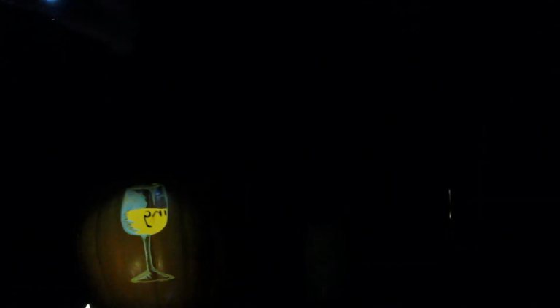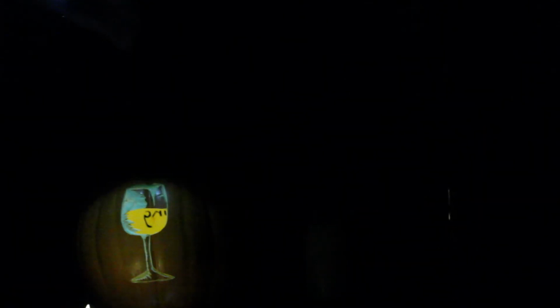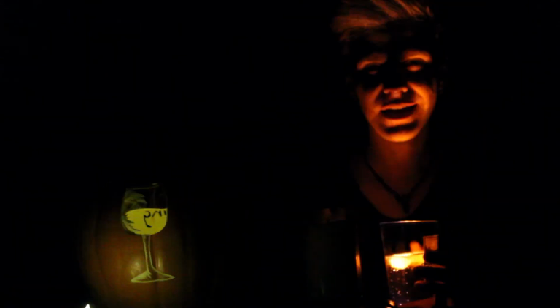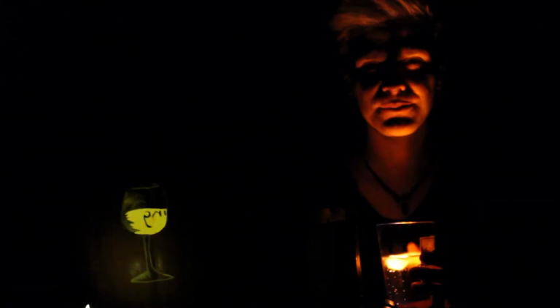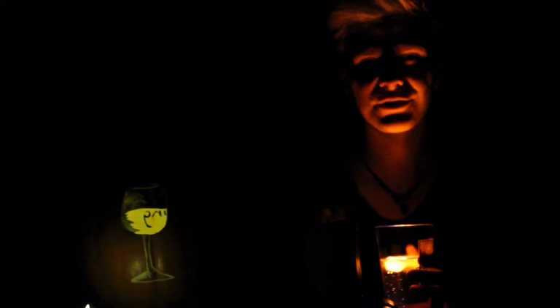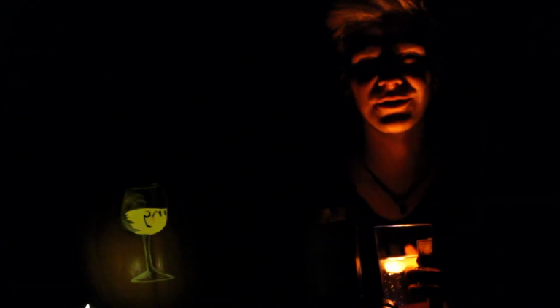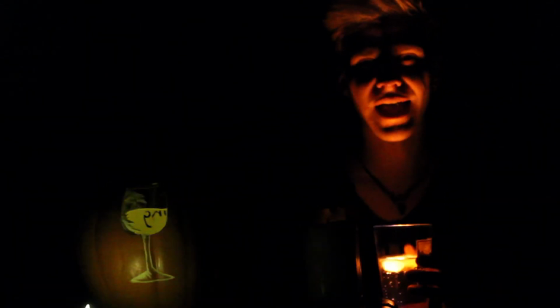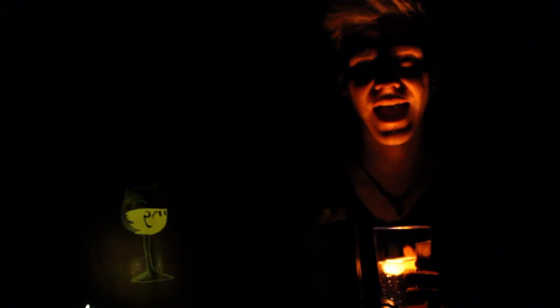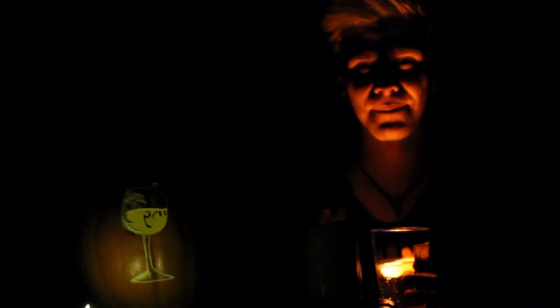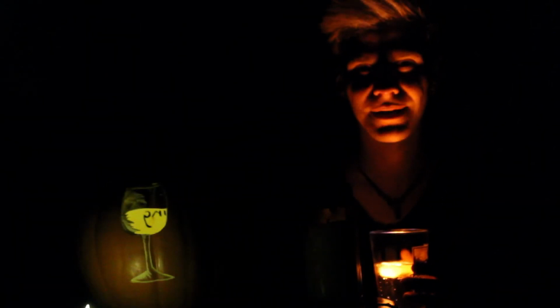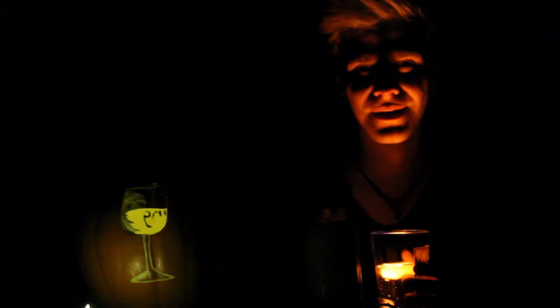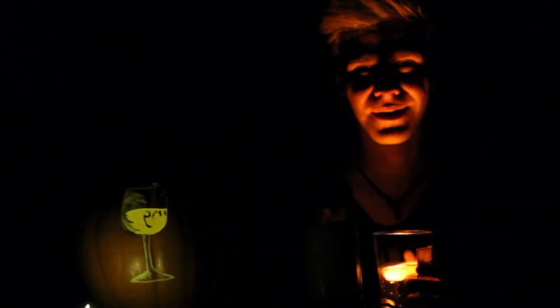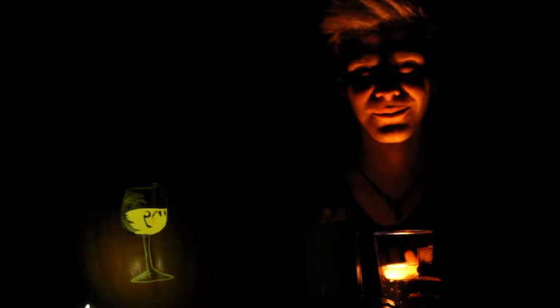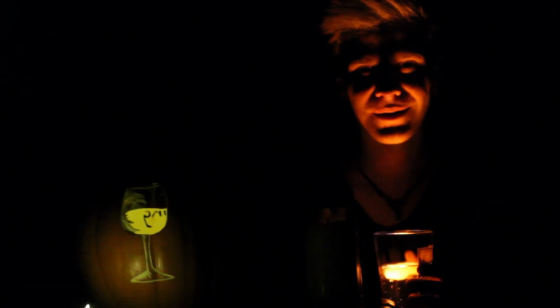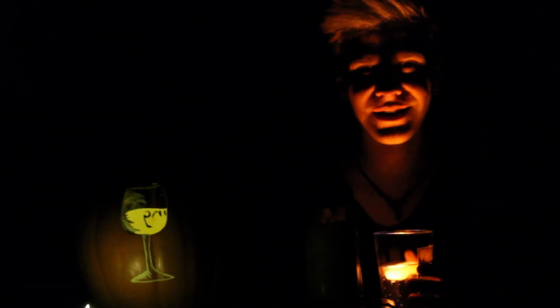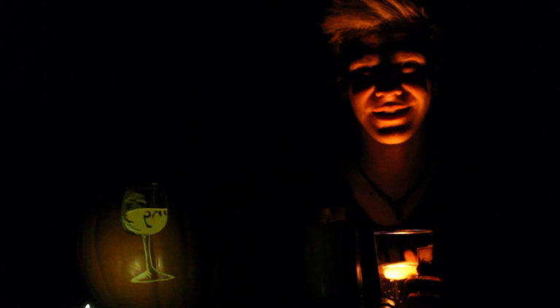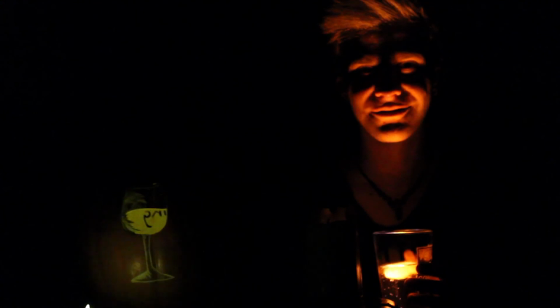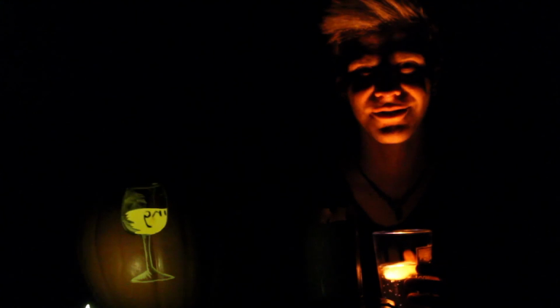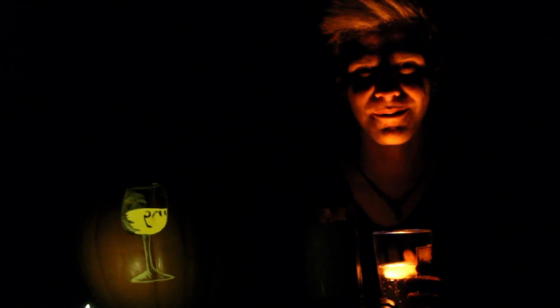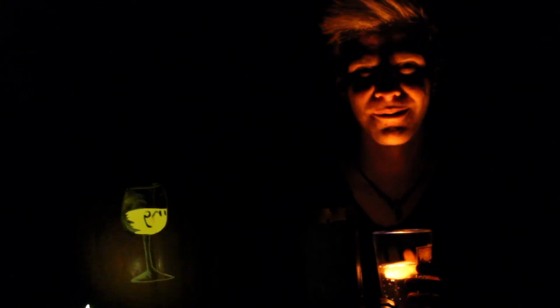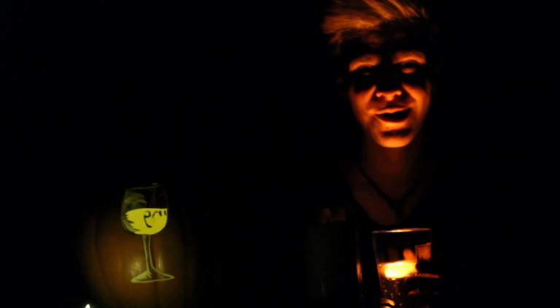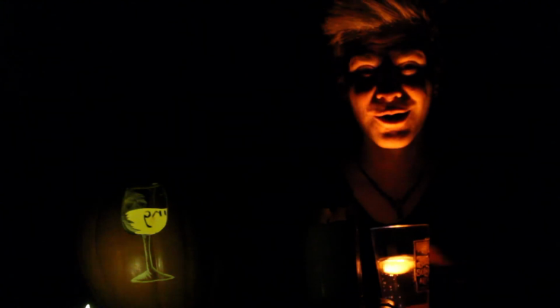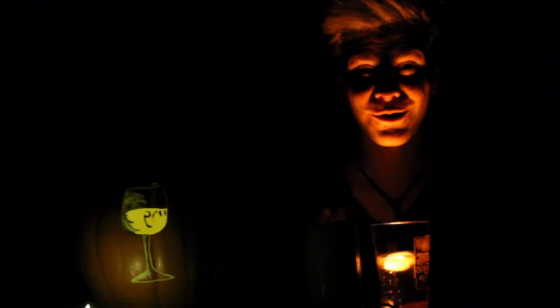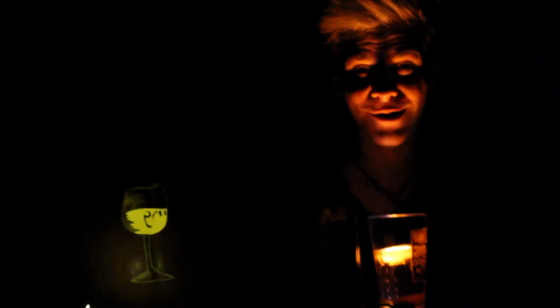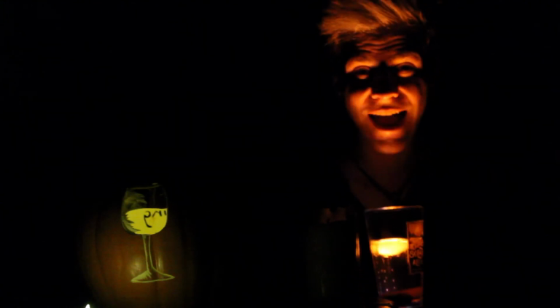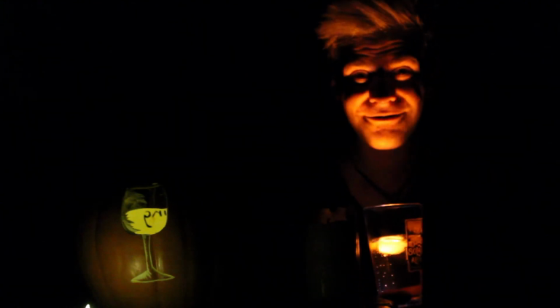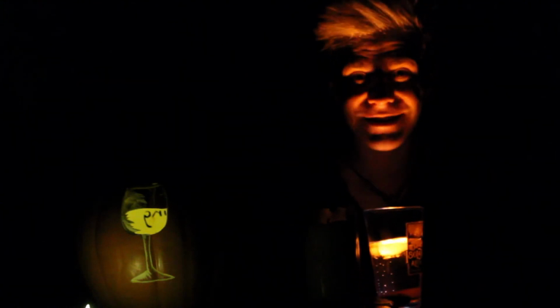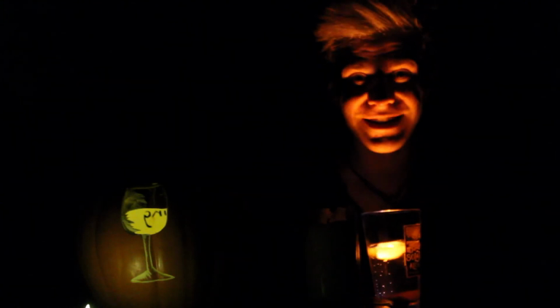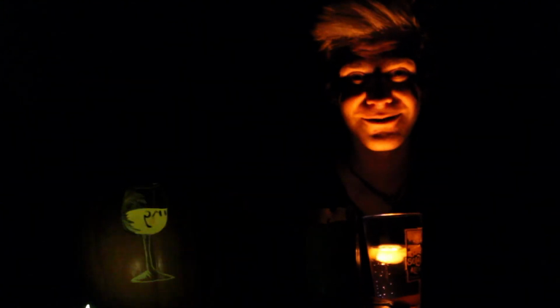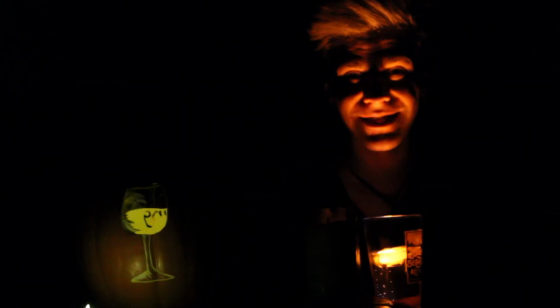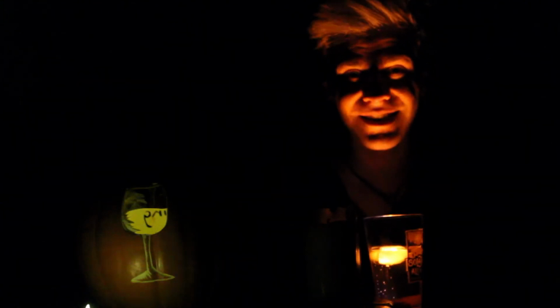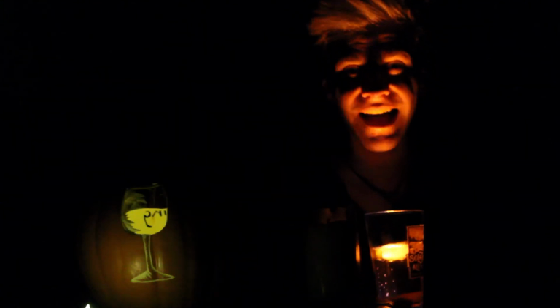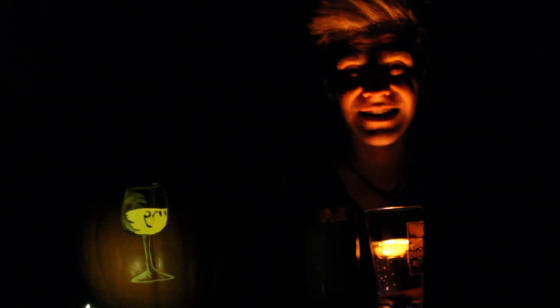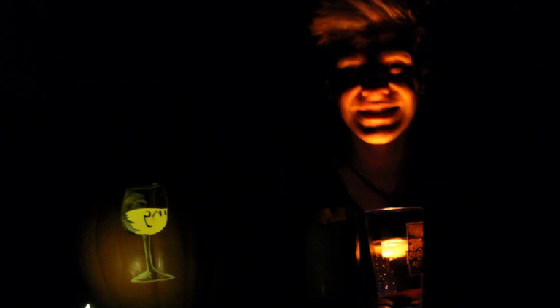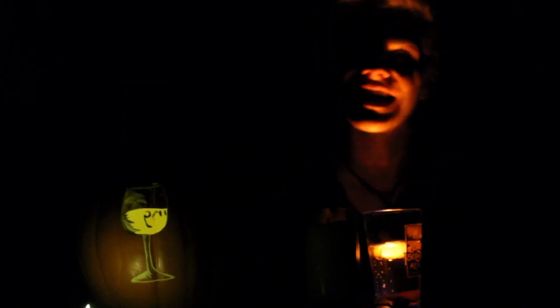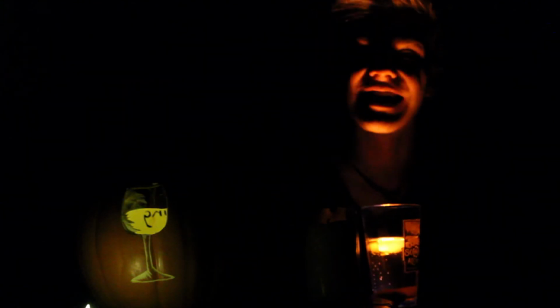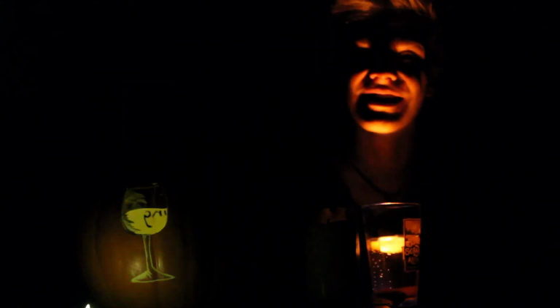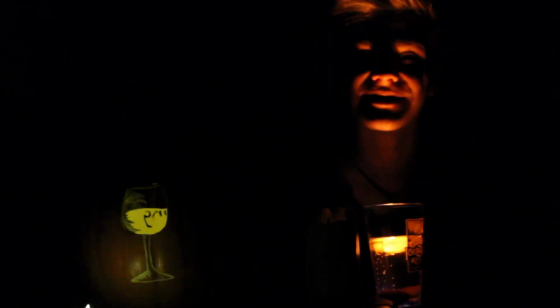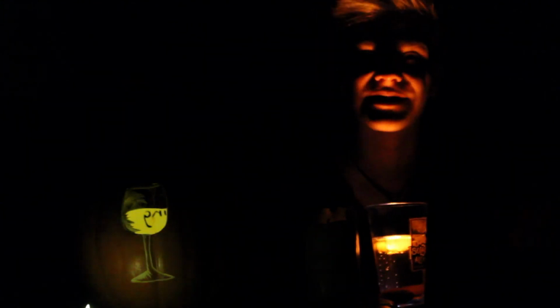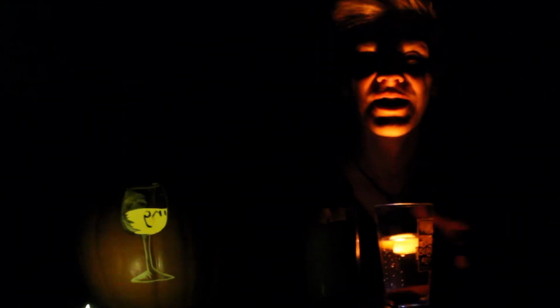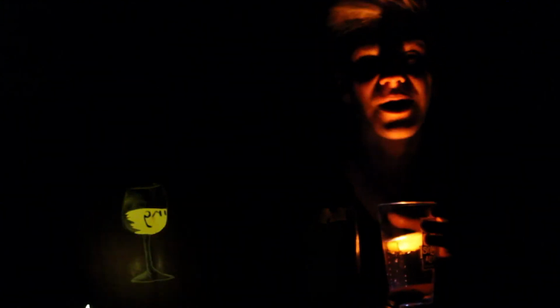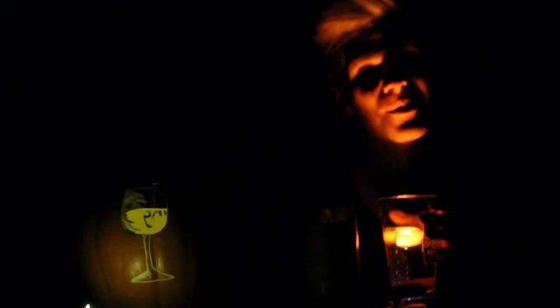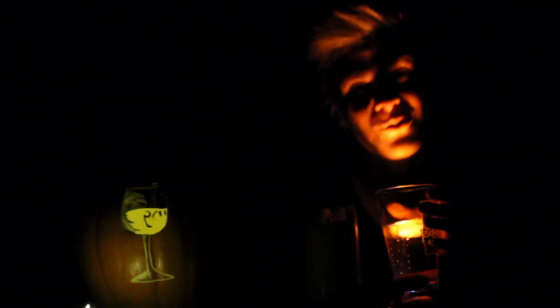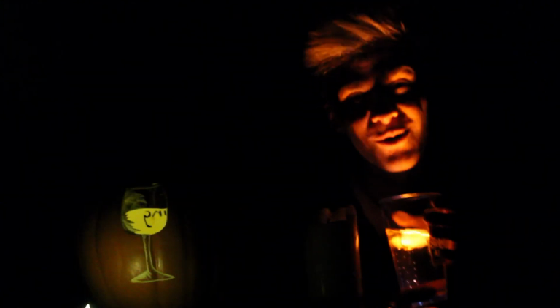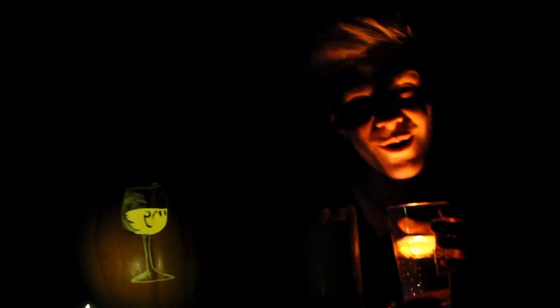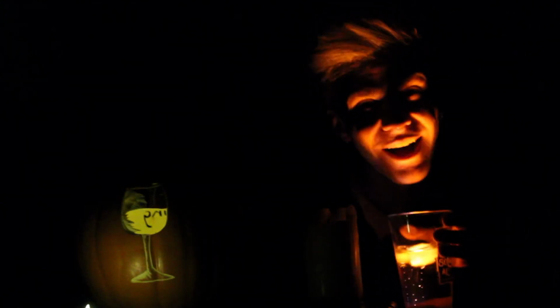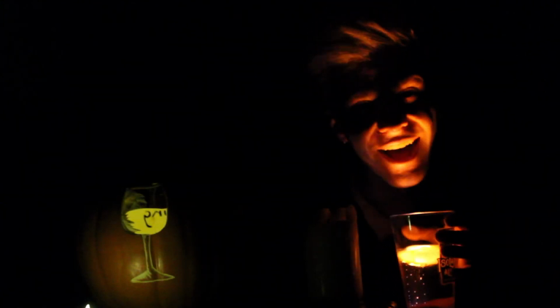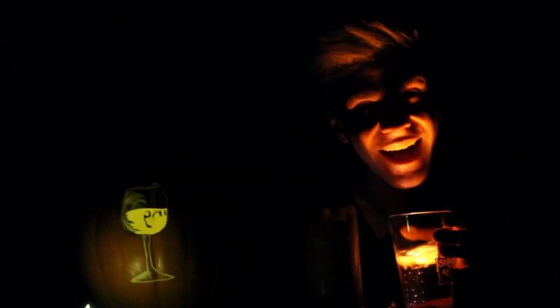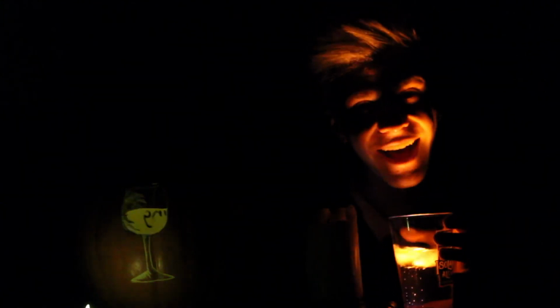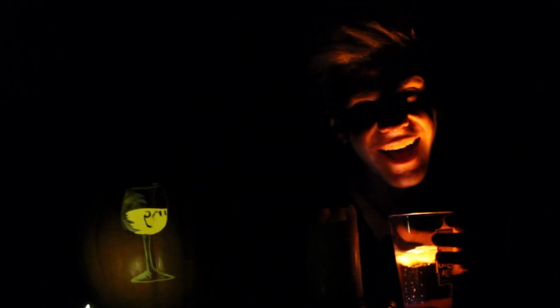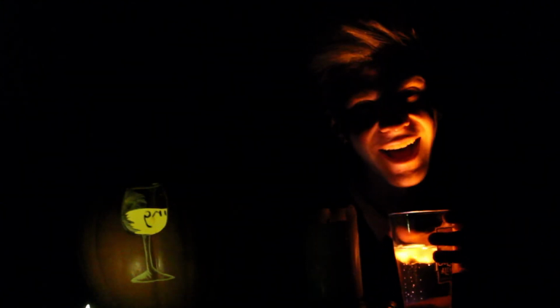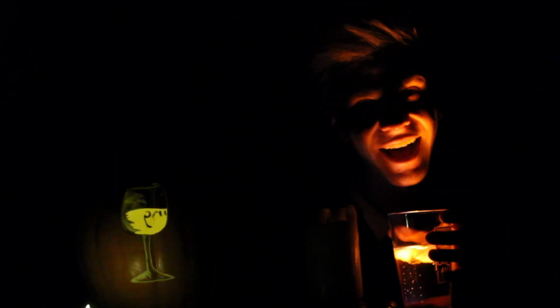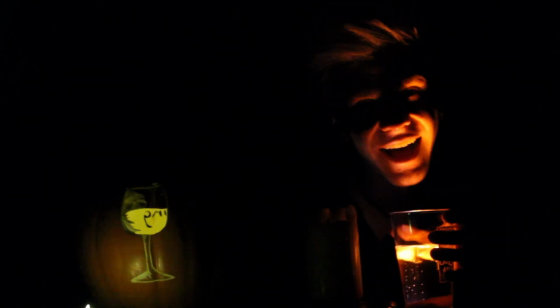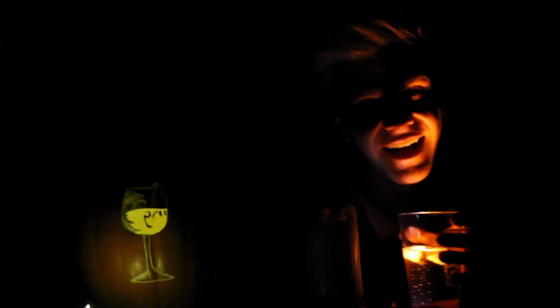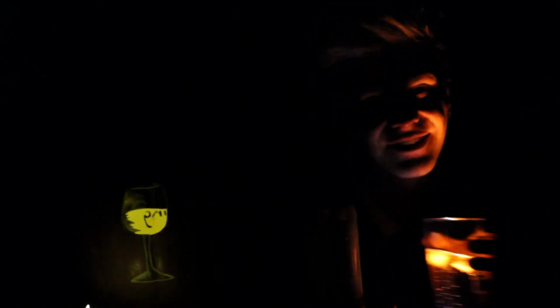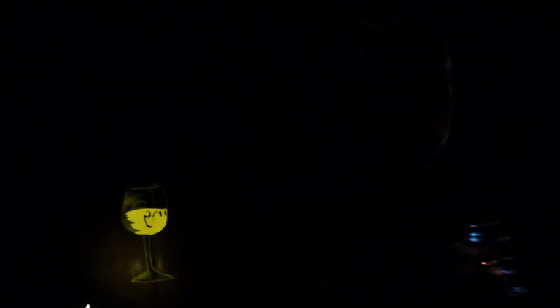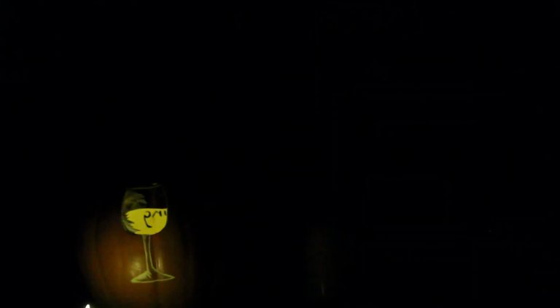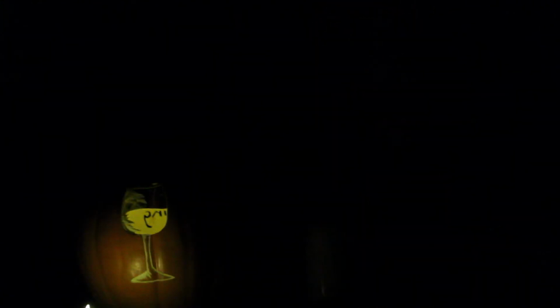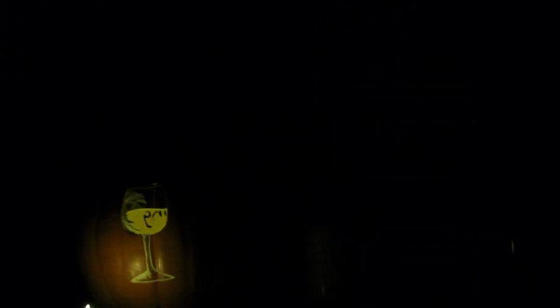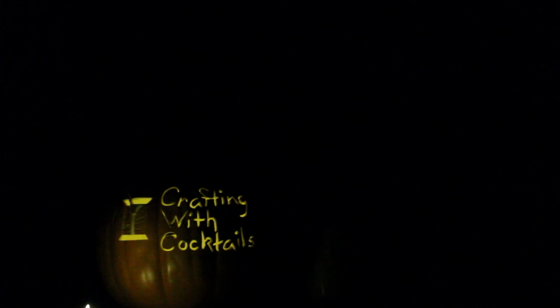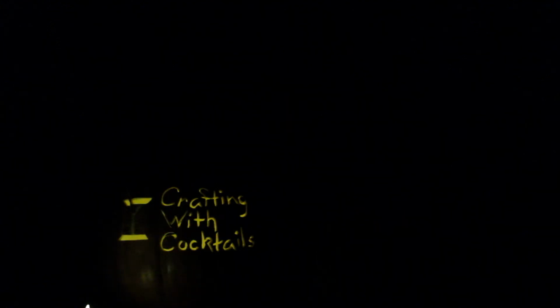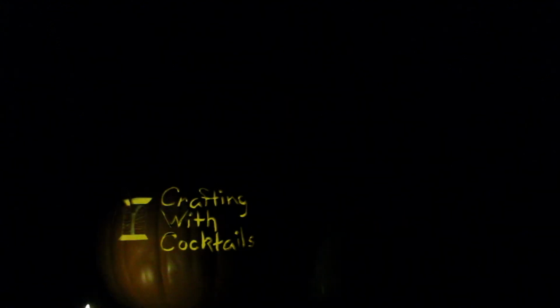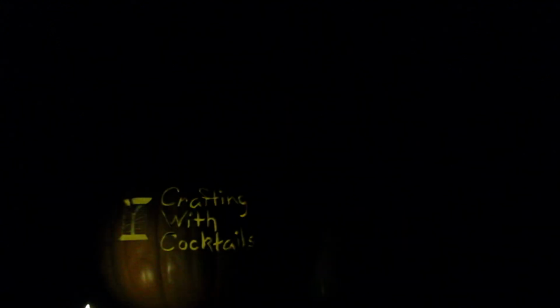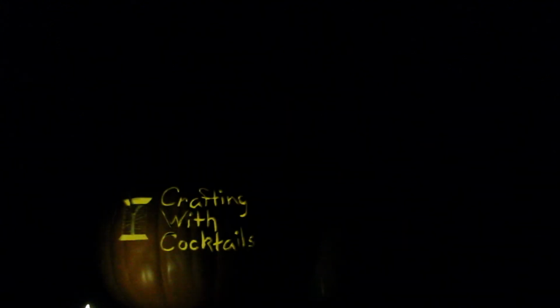A special happy Halloween from Crafting with Cocktails. Spooky, spooky.